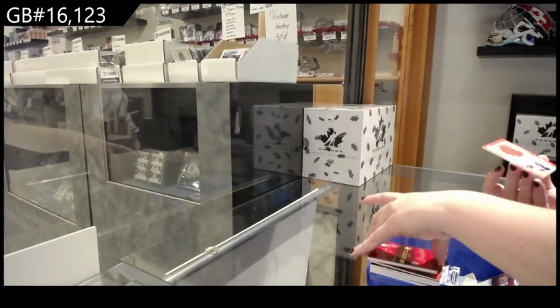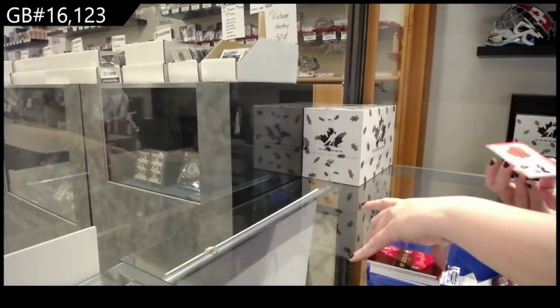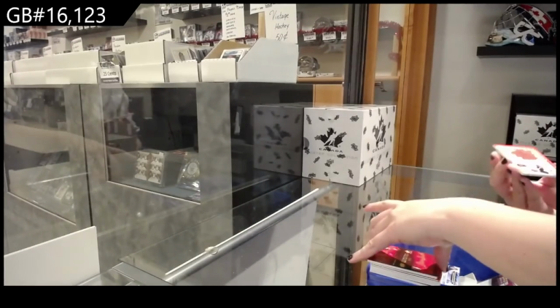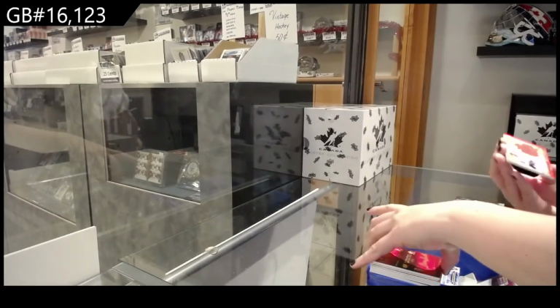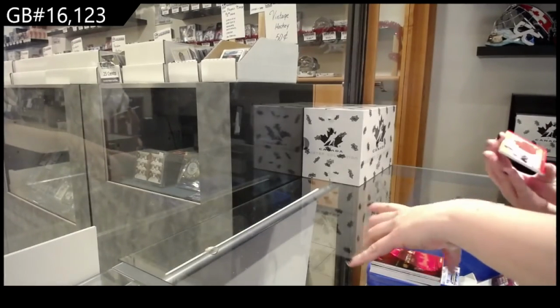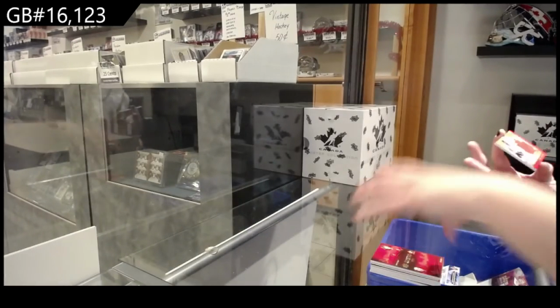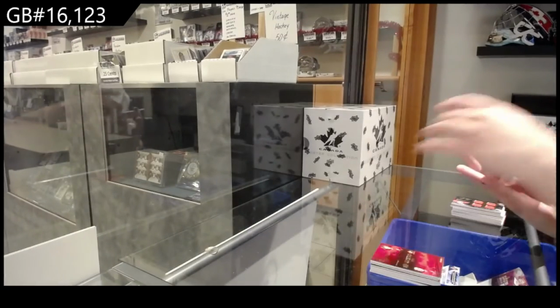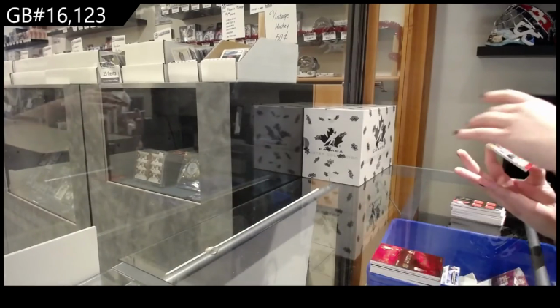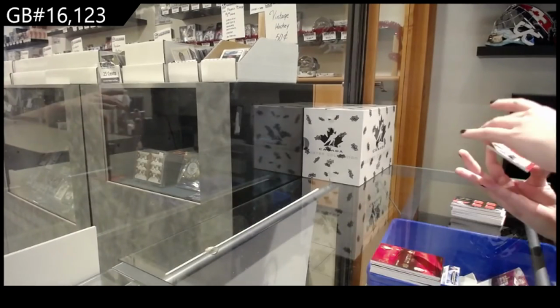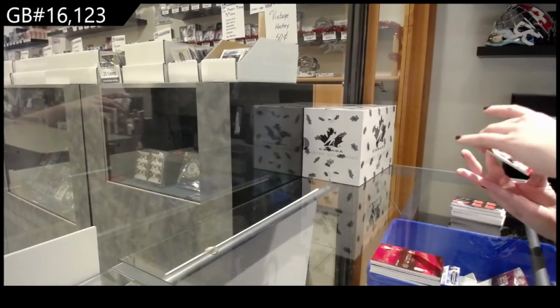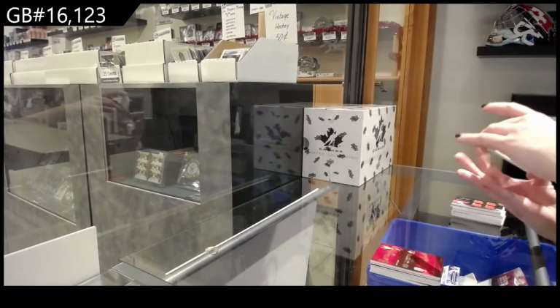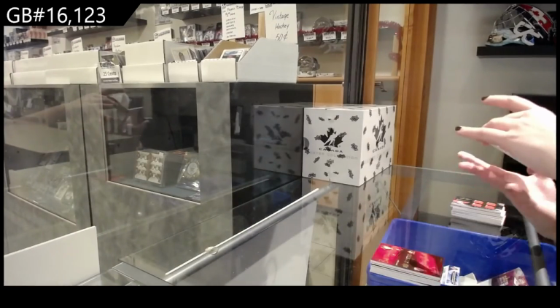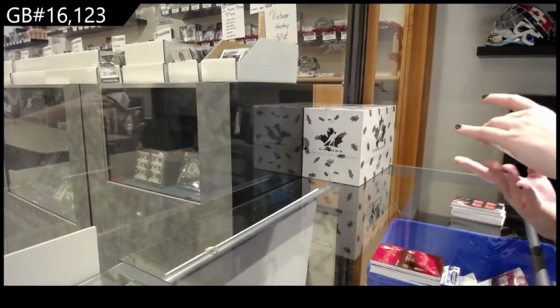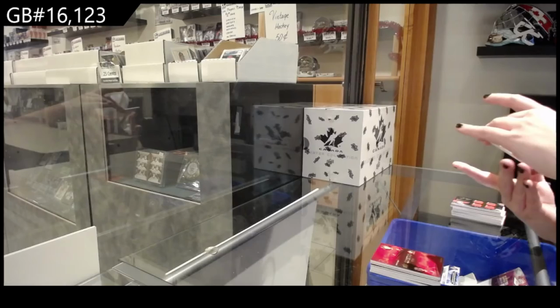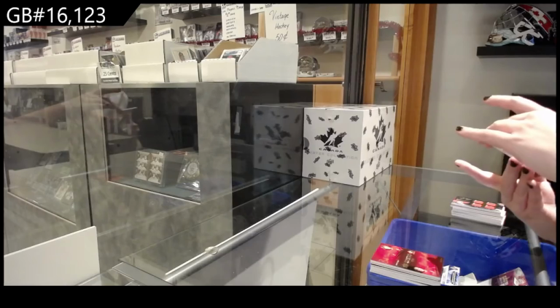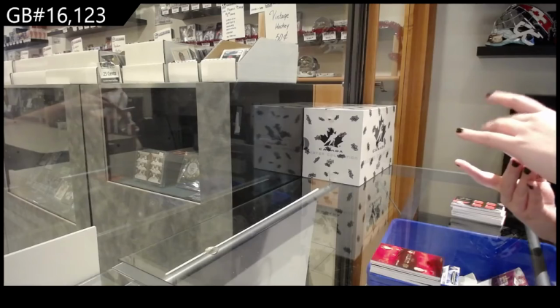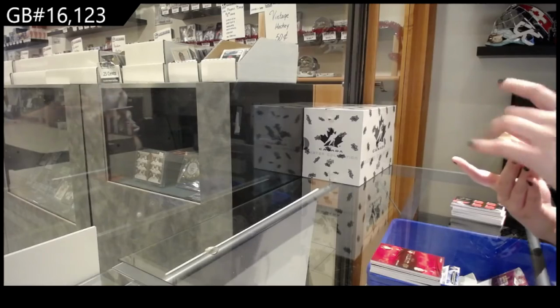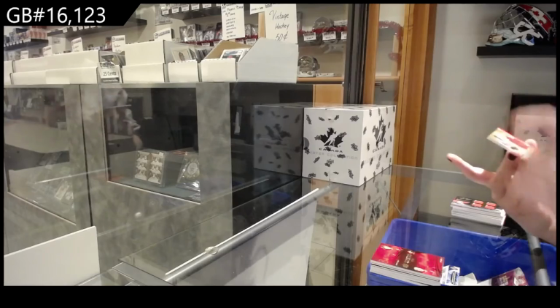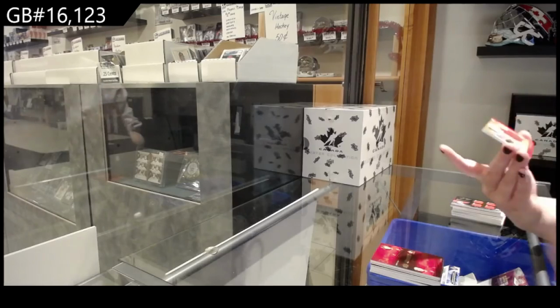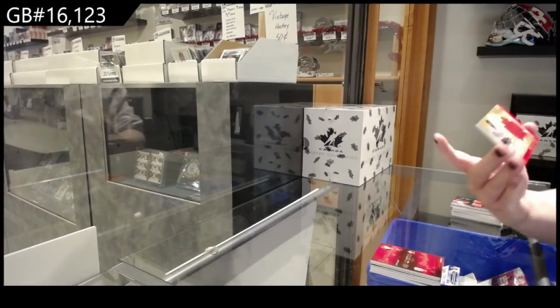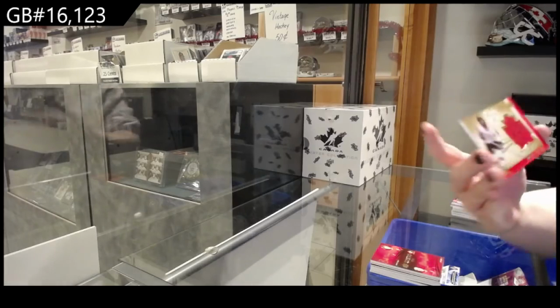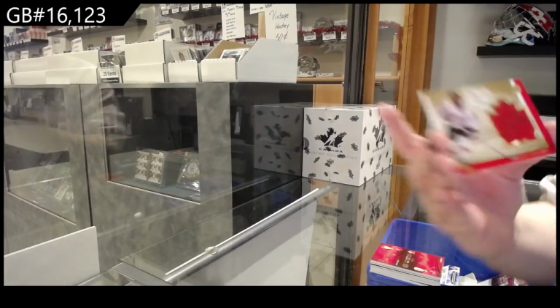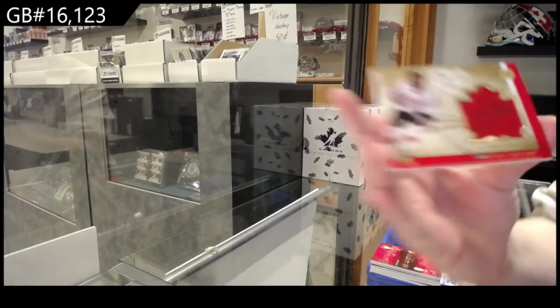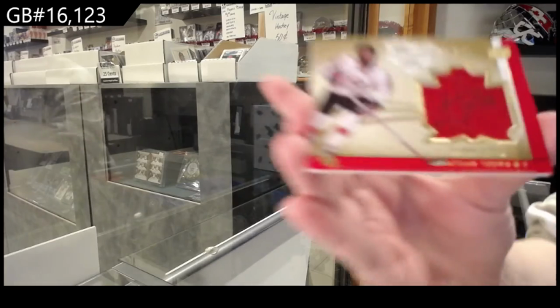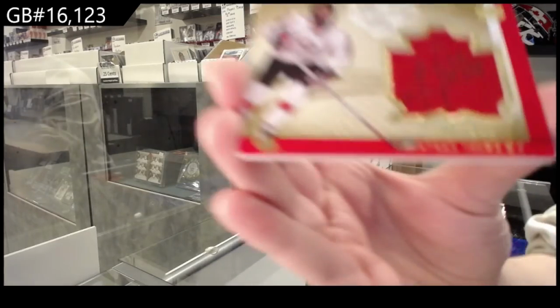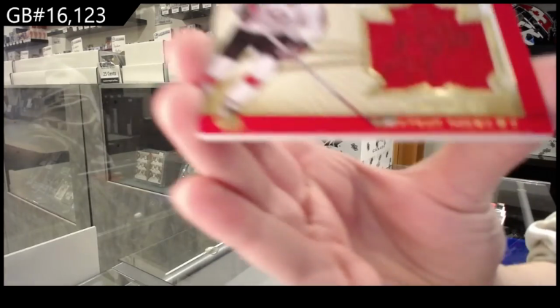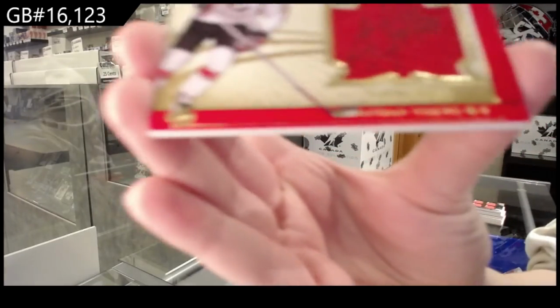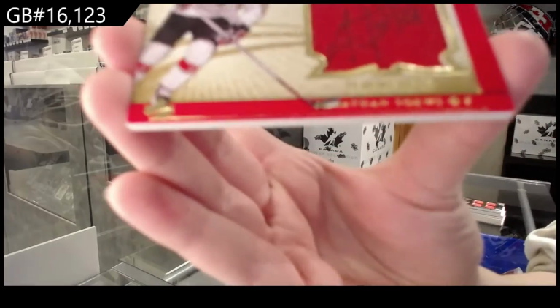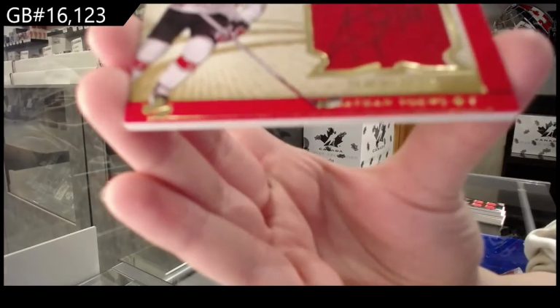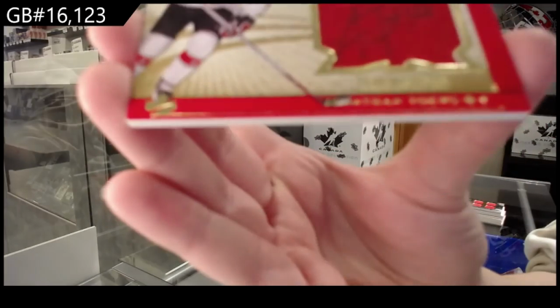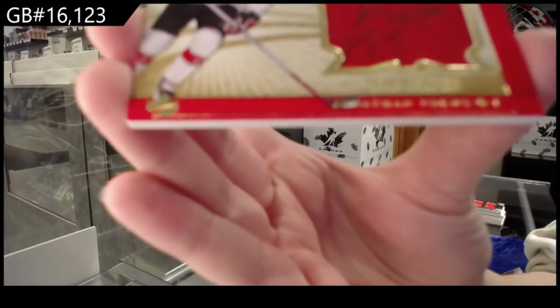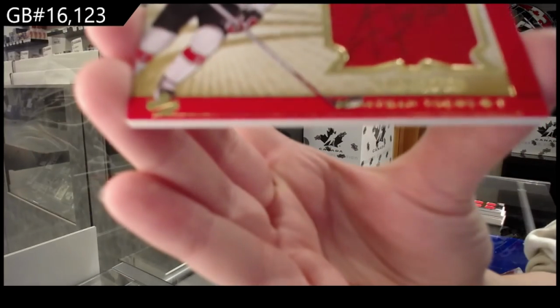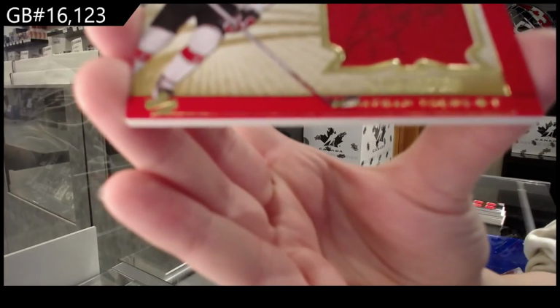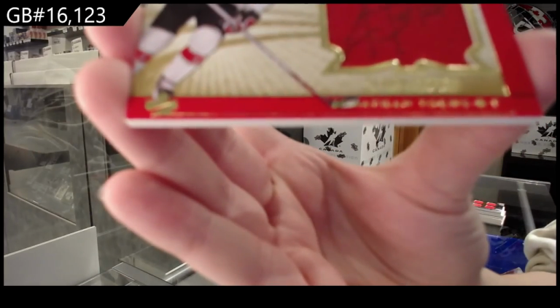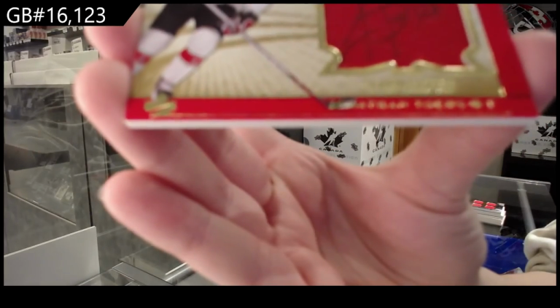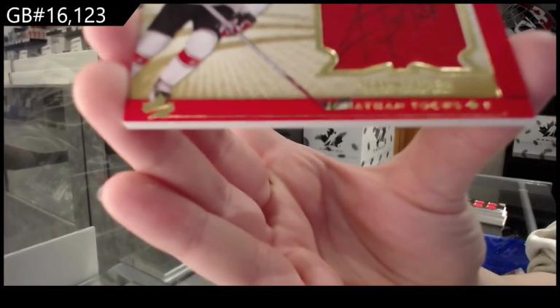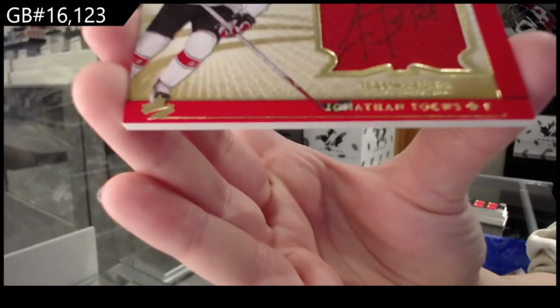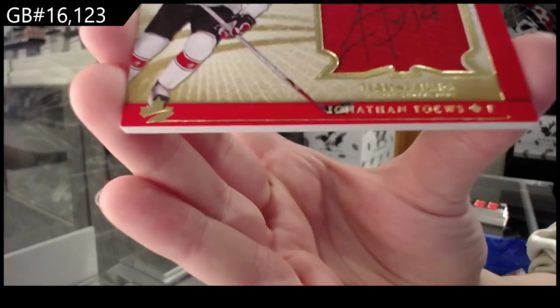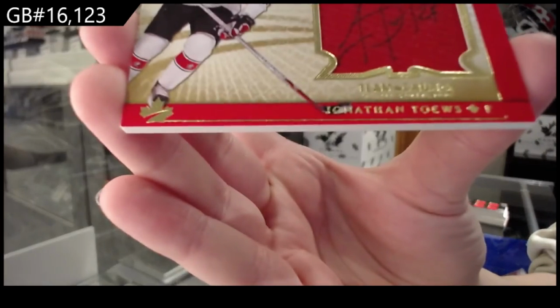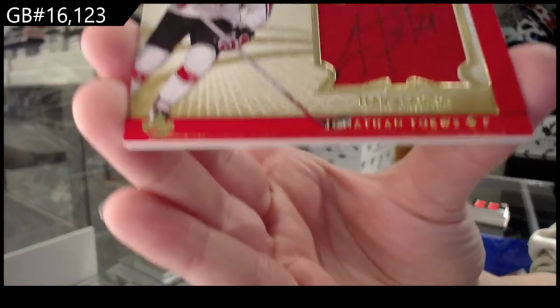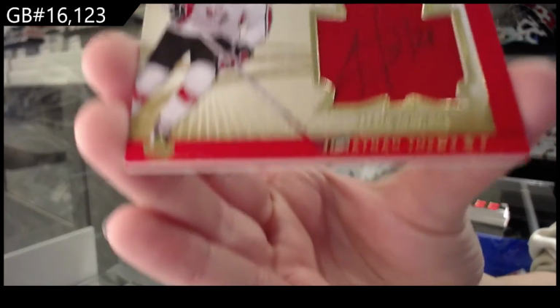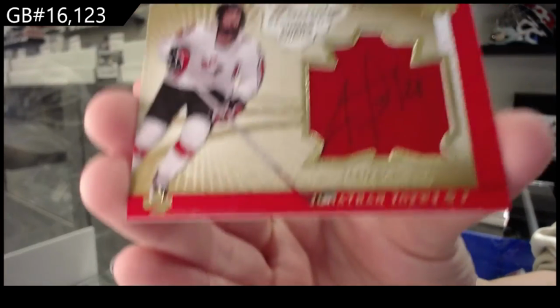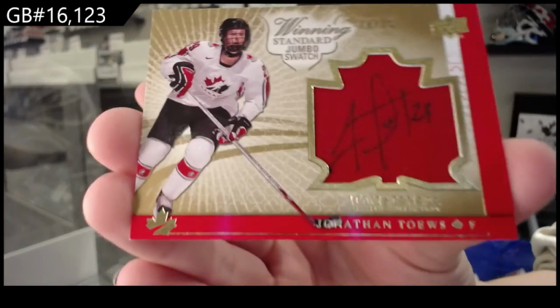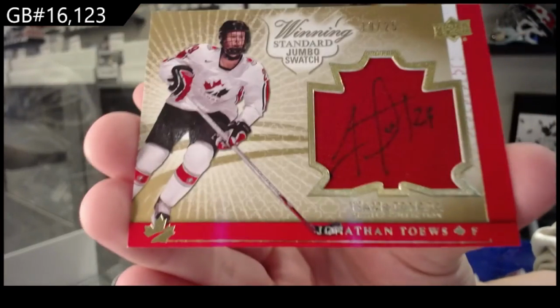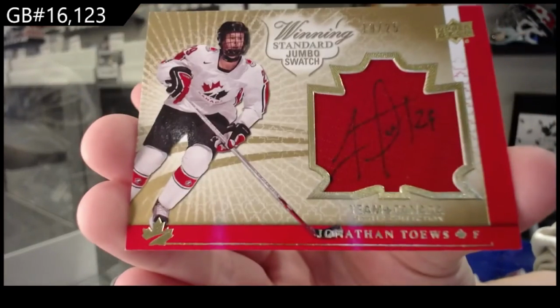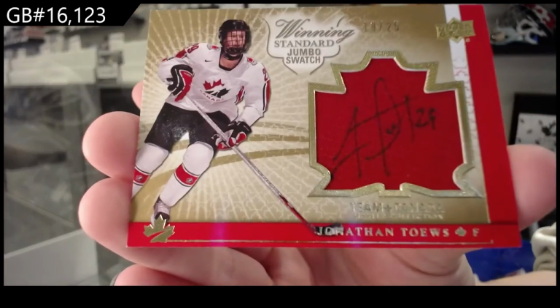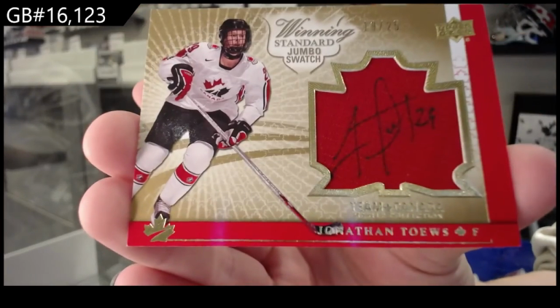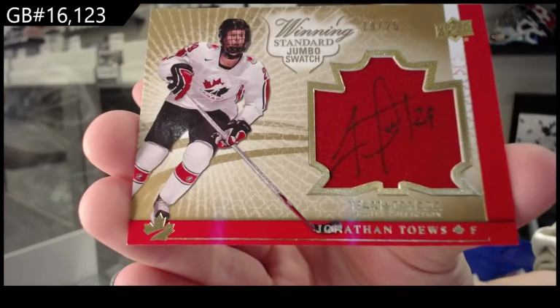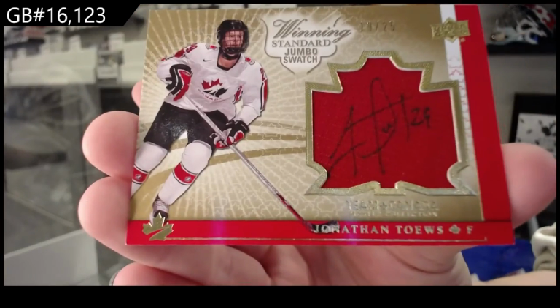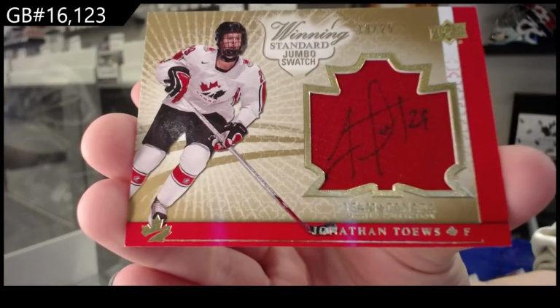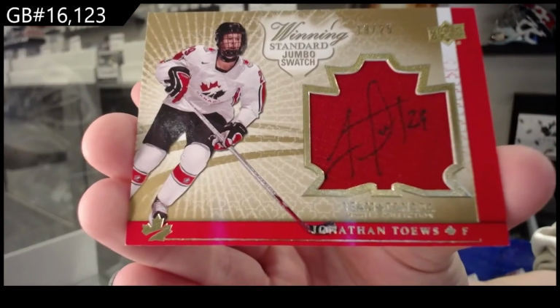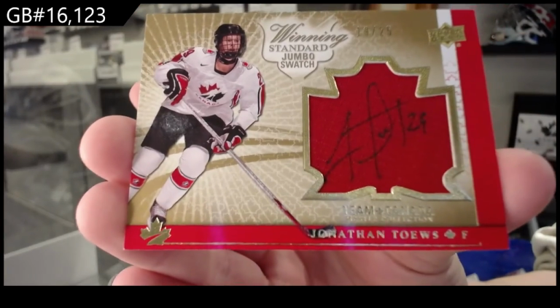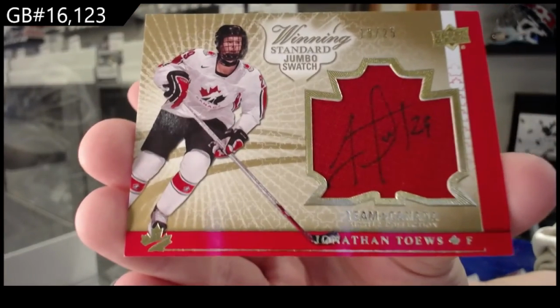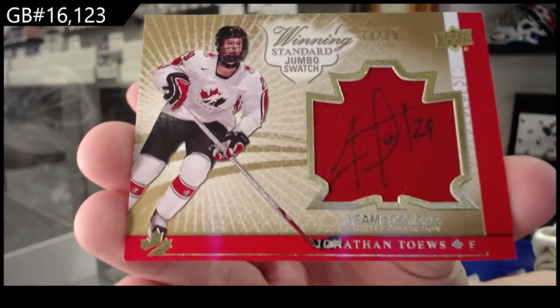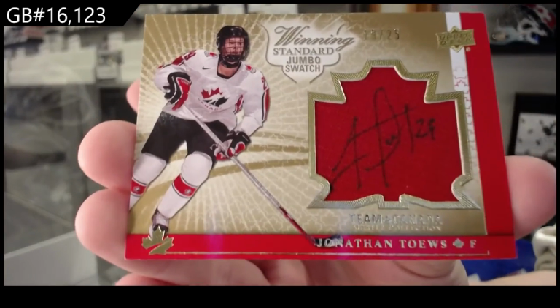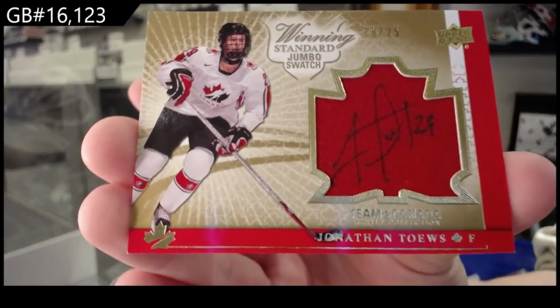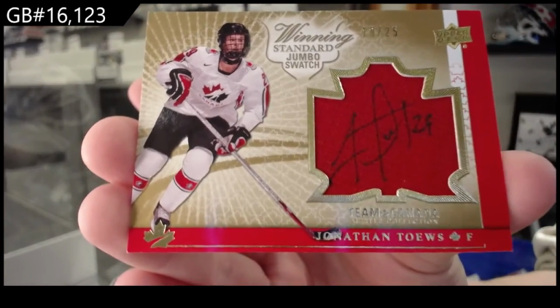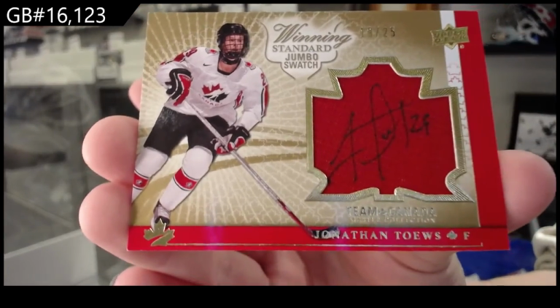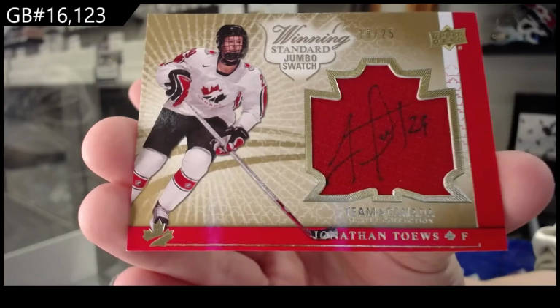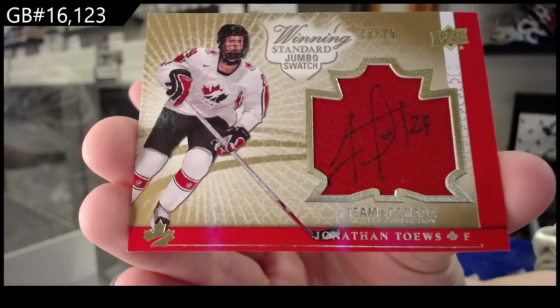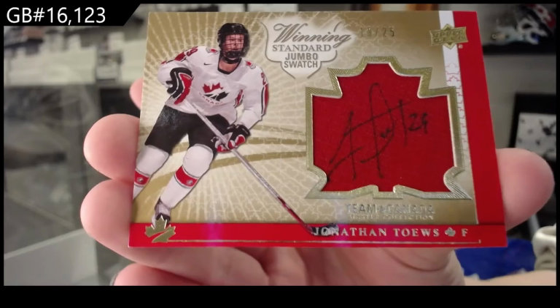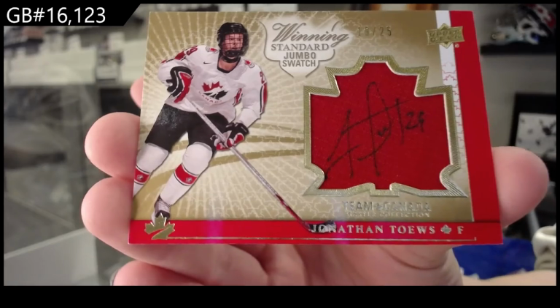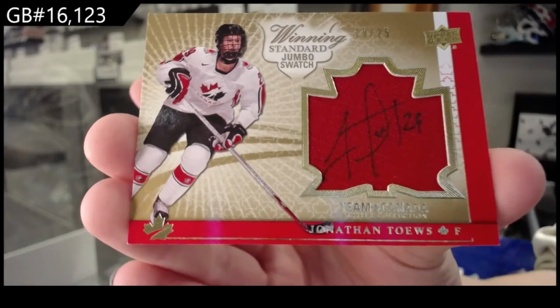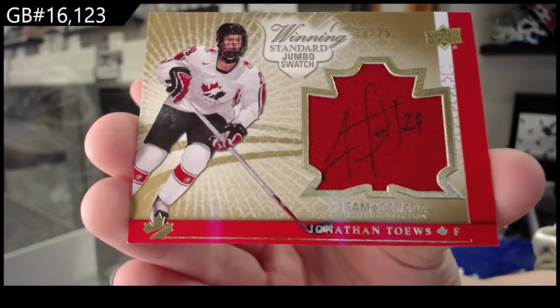Jonathan Toews' Winning Standard Jumbo Swatch auto, number 225.